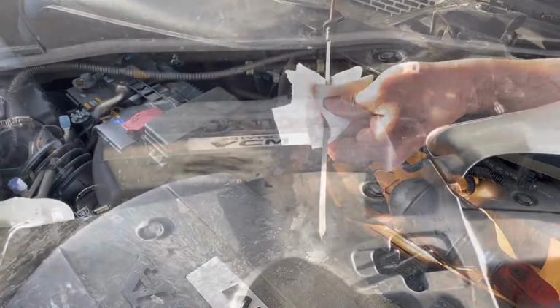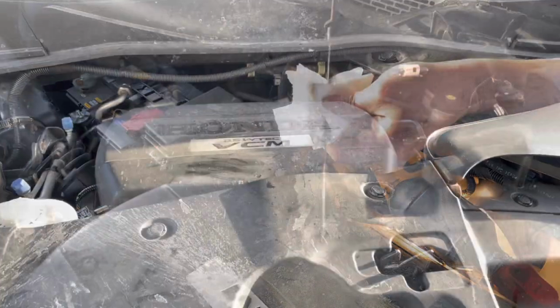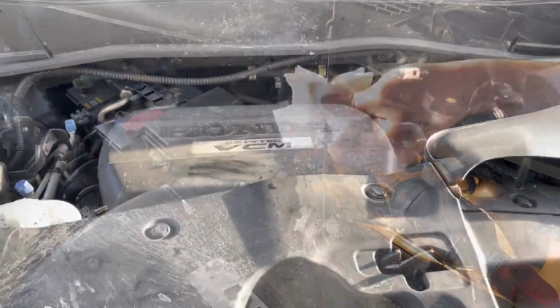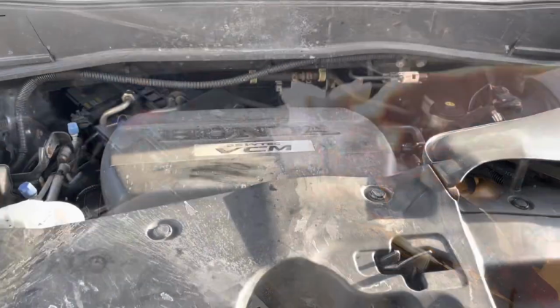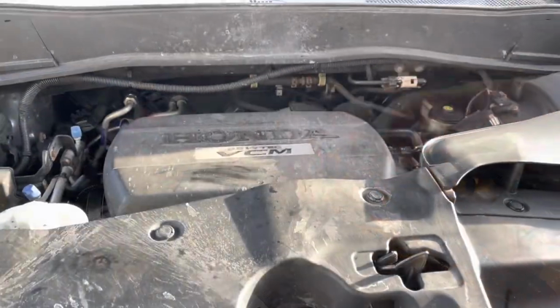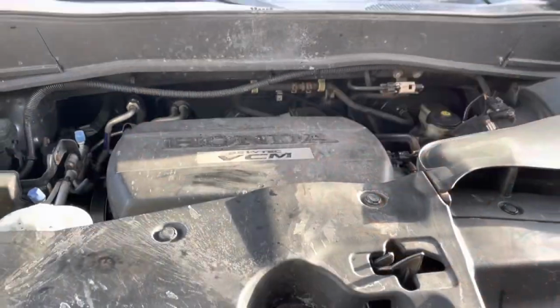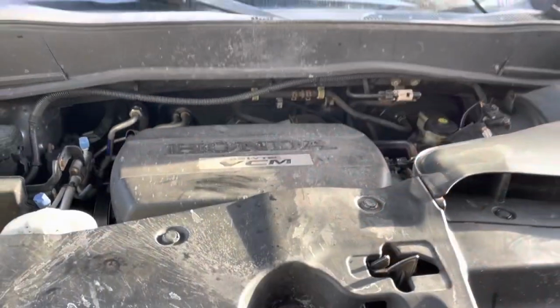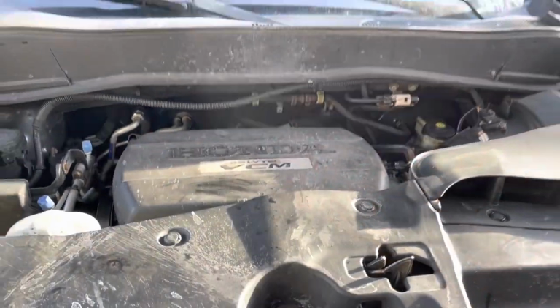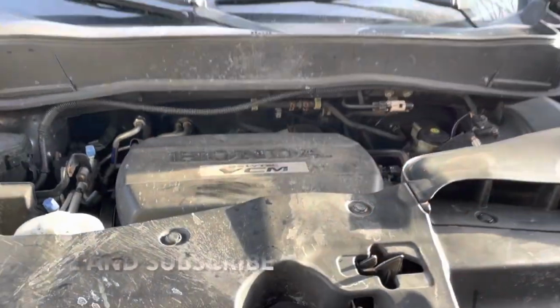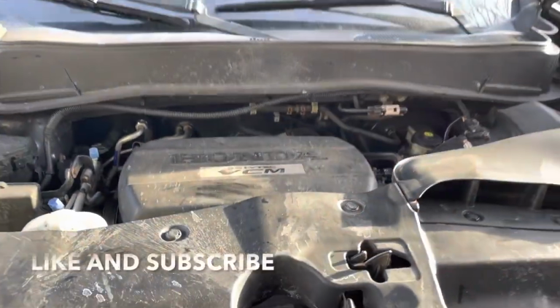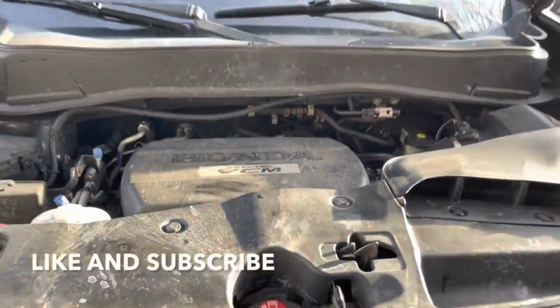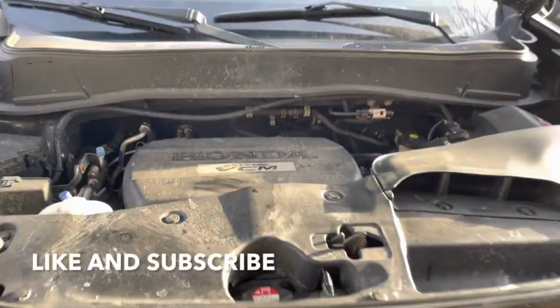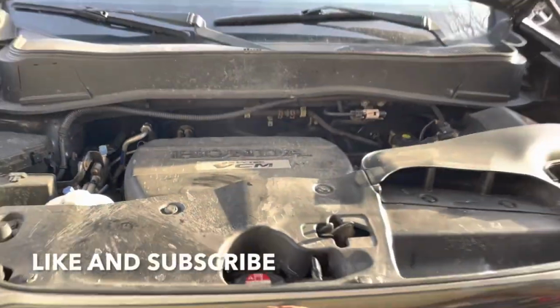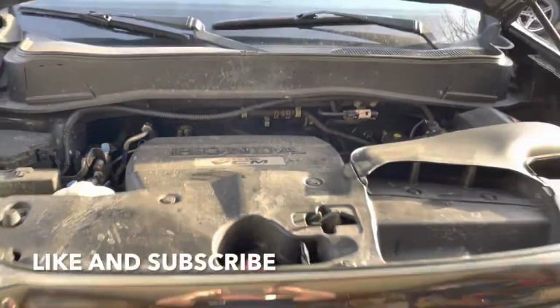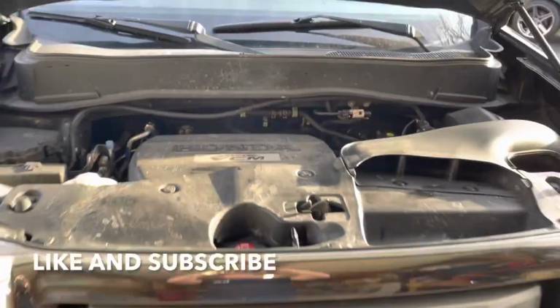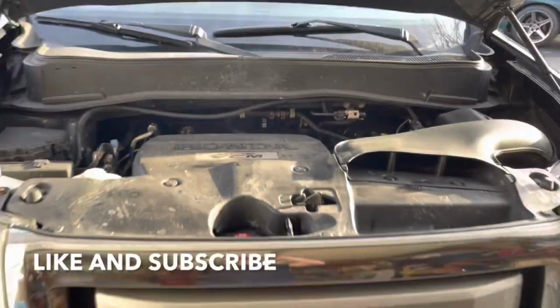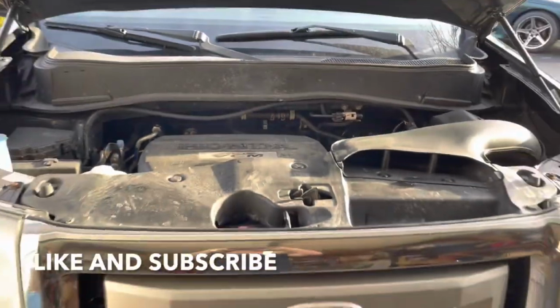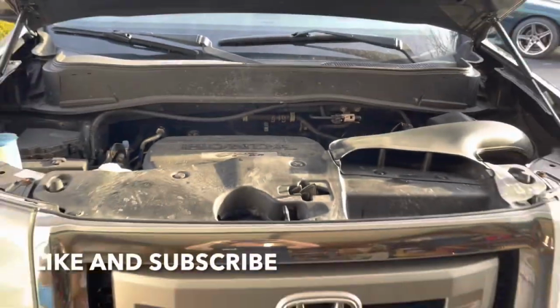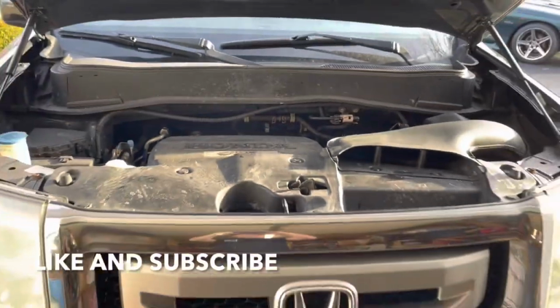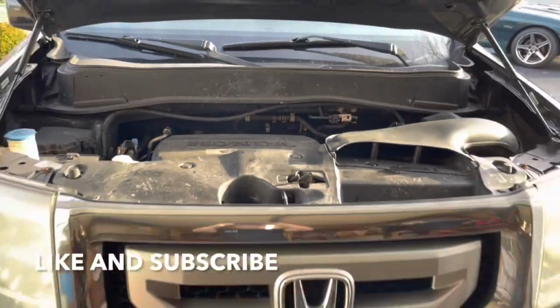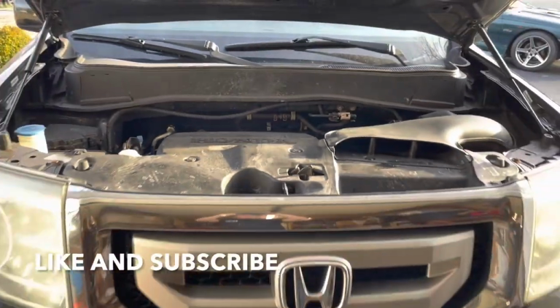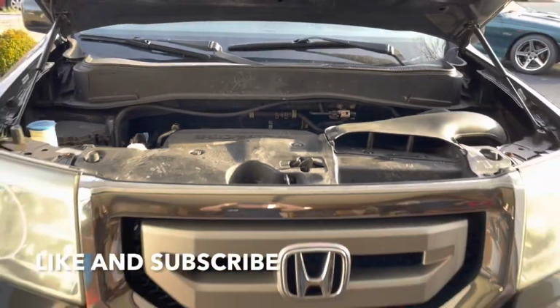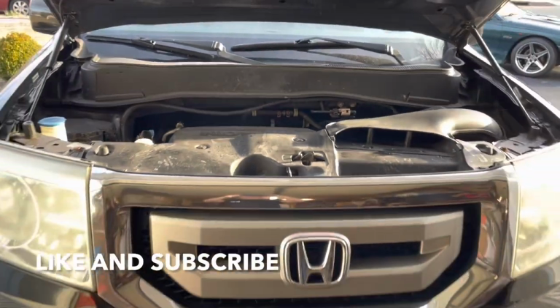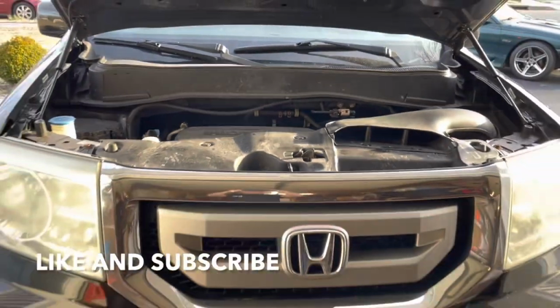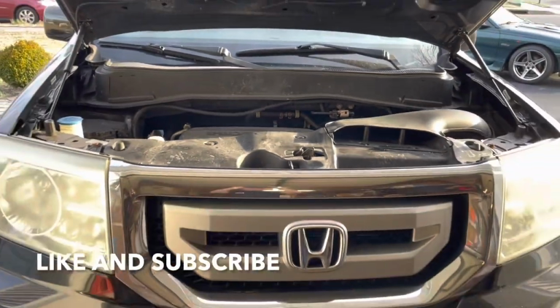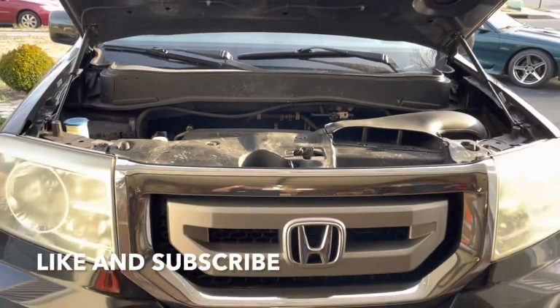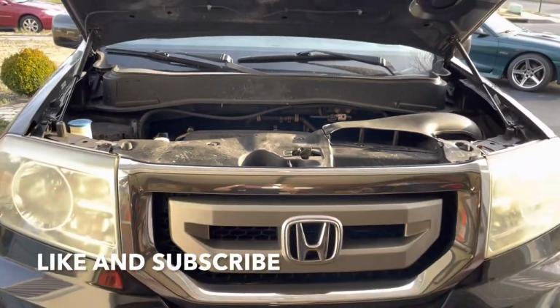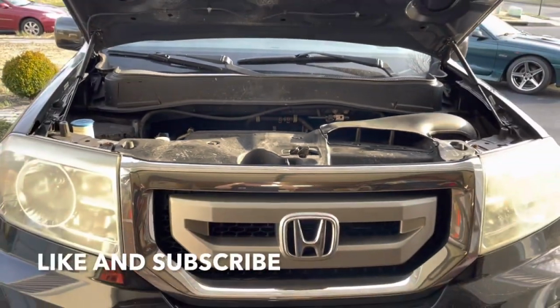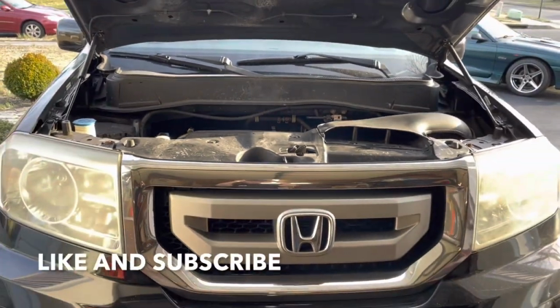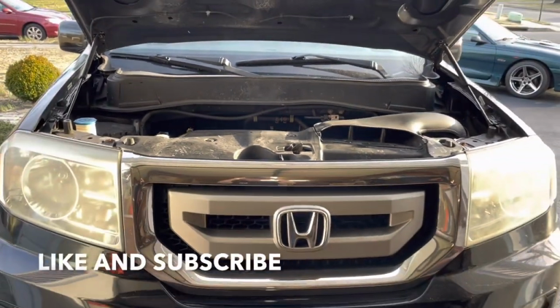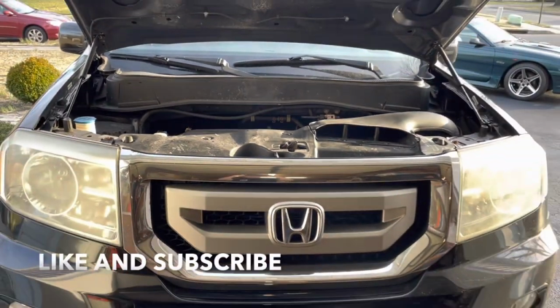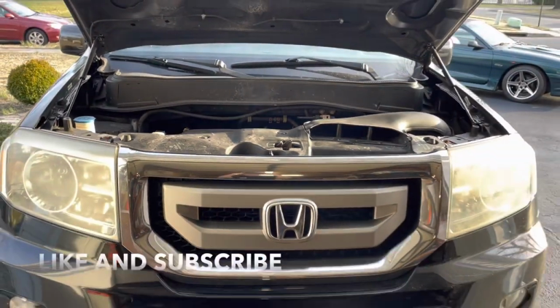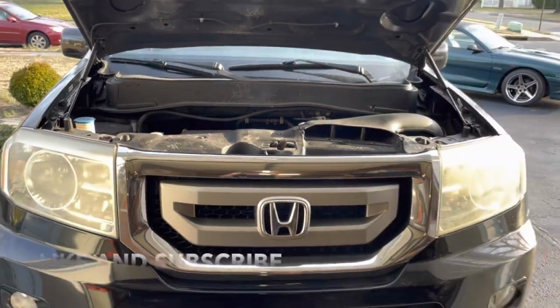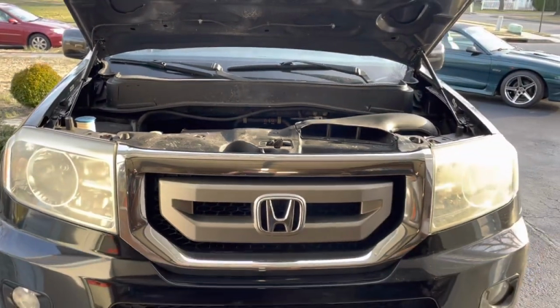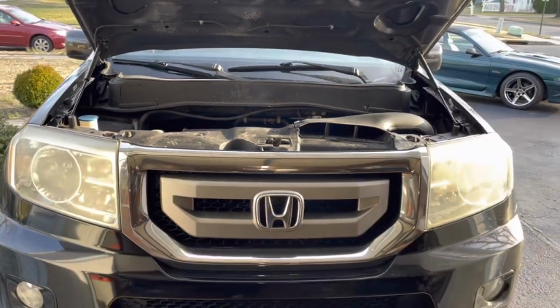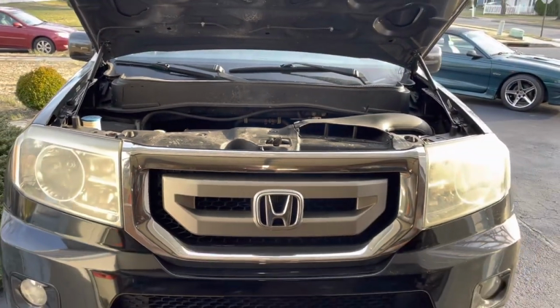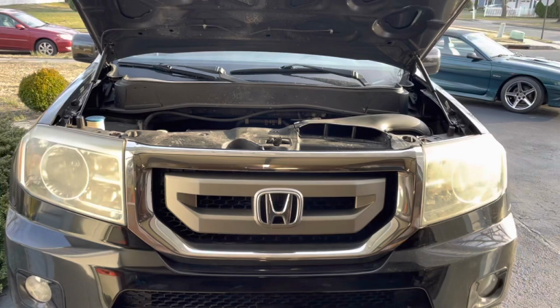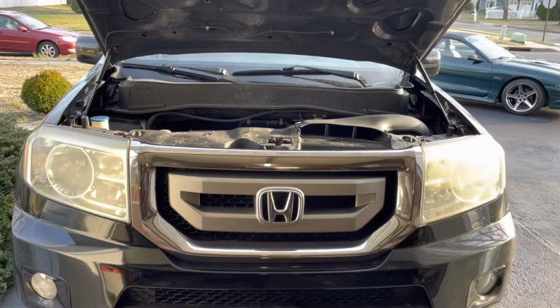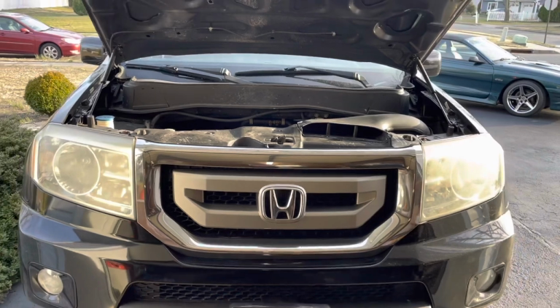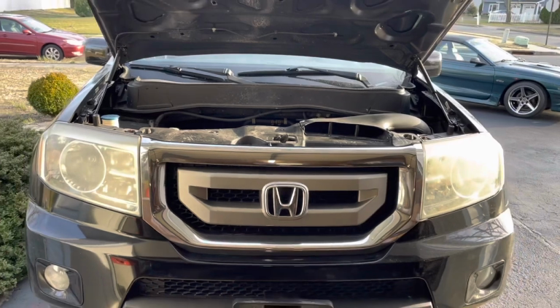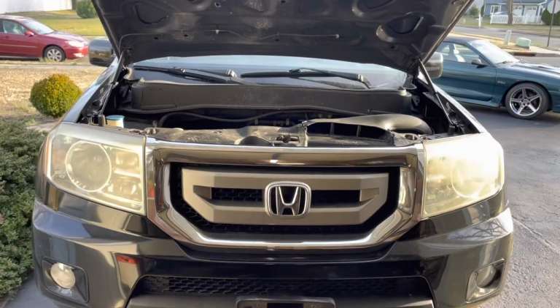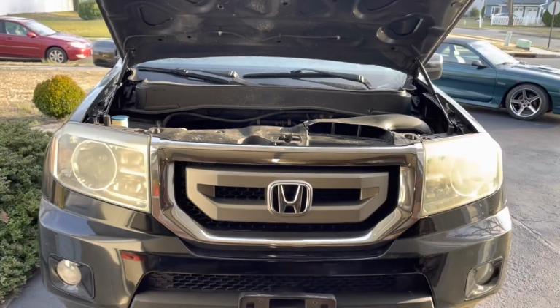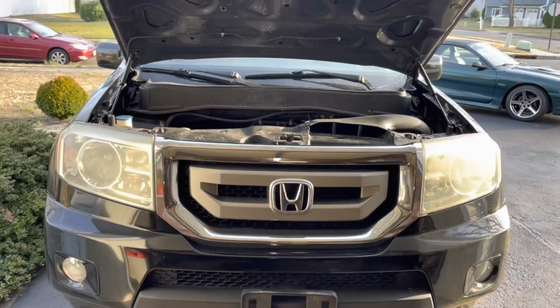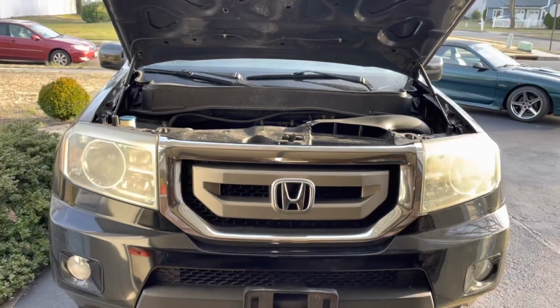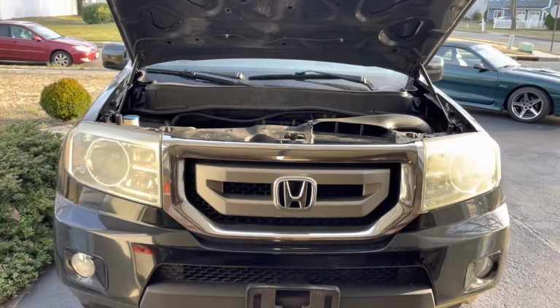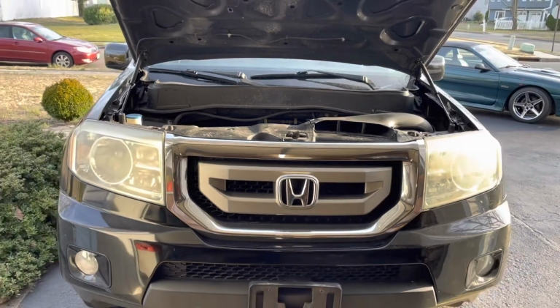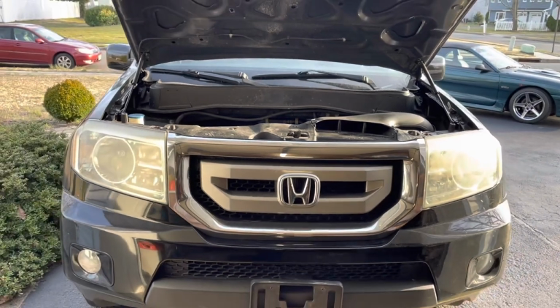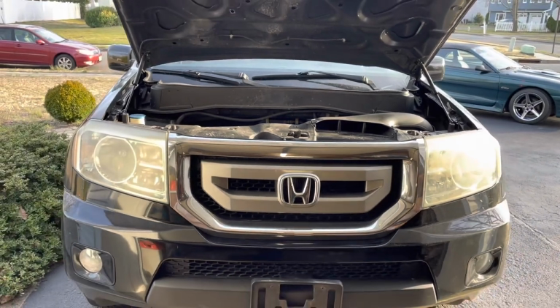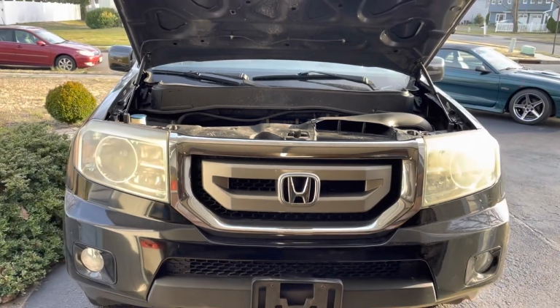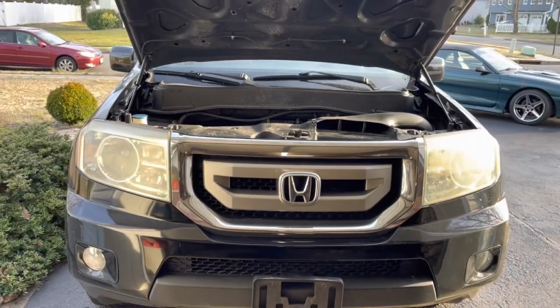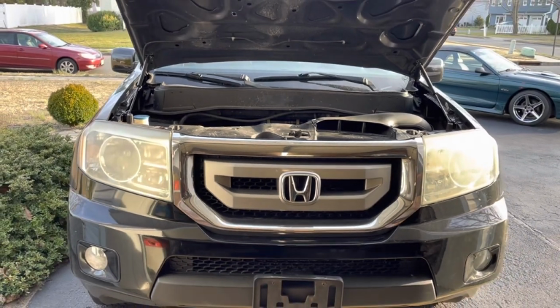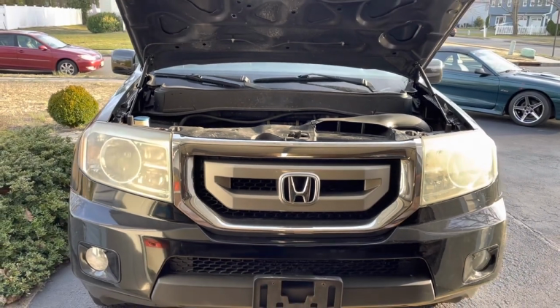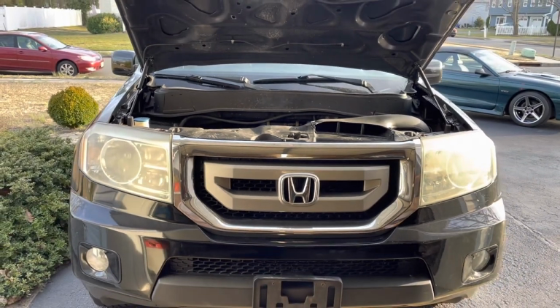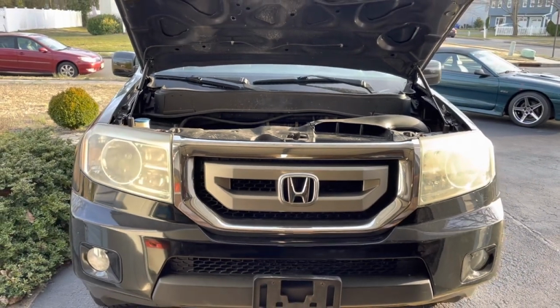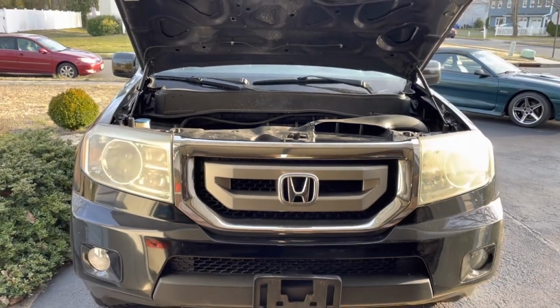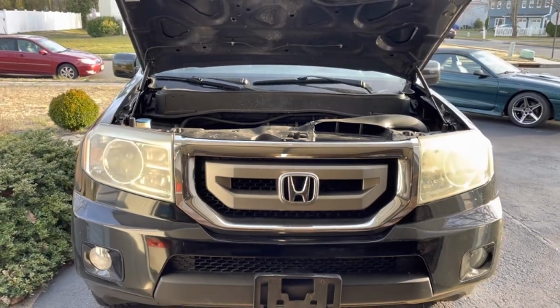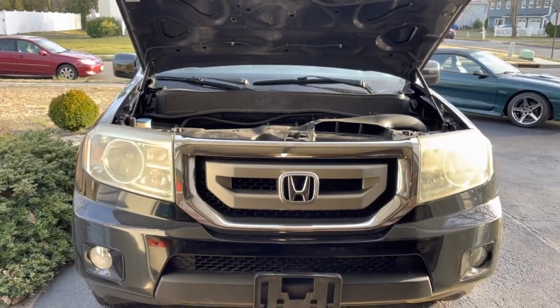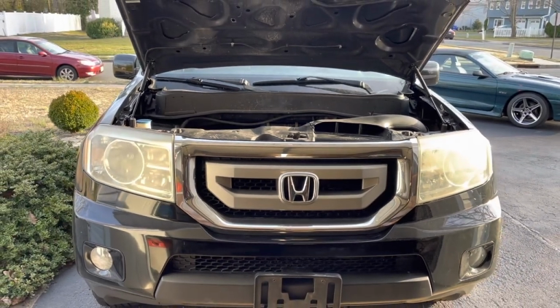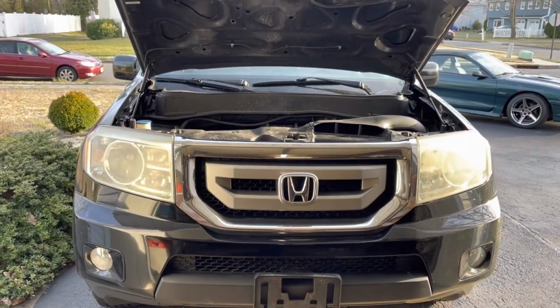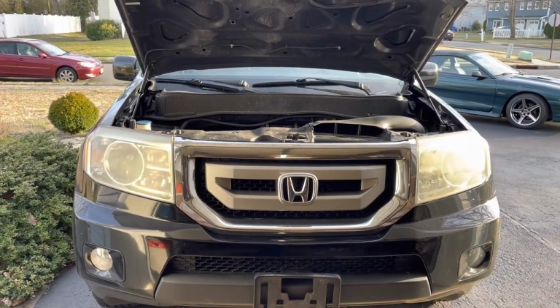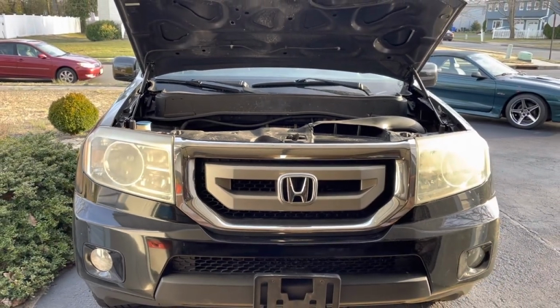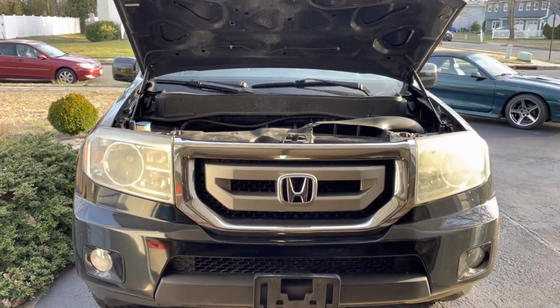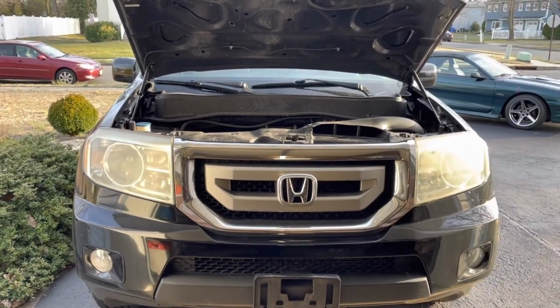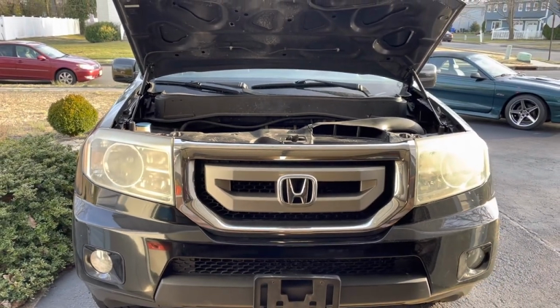That's how you change the transmission fluid on a Honda Pilot. I hope this video helped you out — like and subscribe, talk to you guys later, take care.